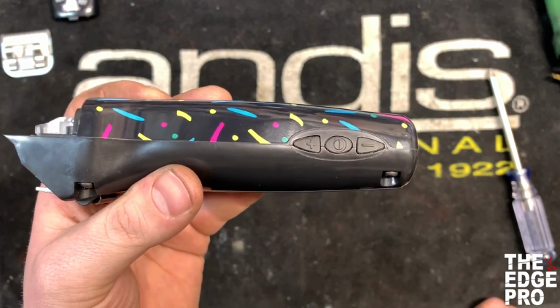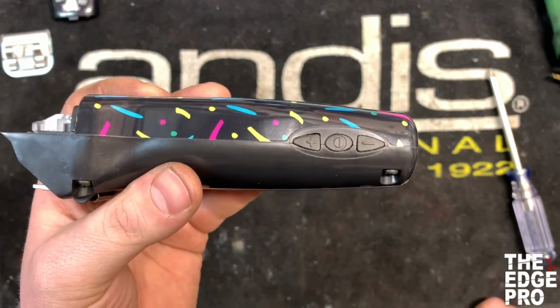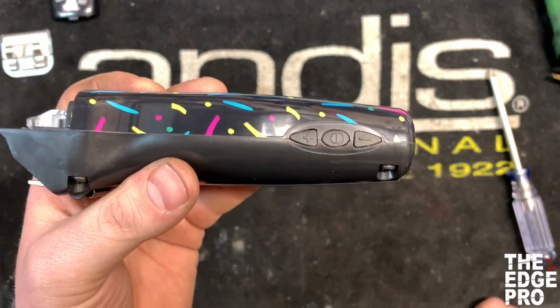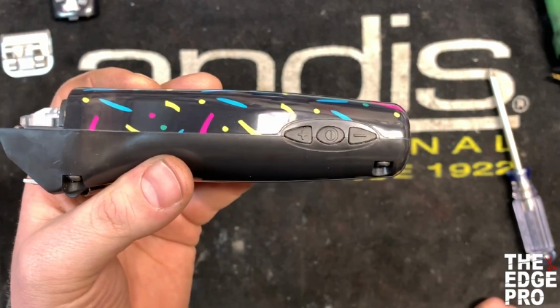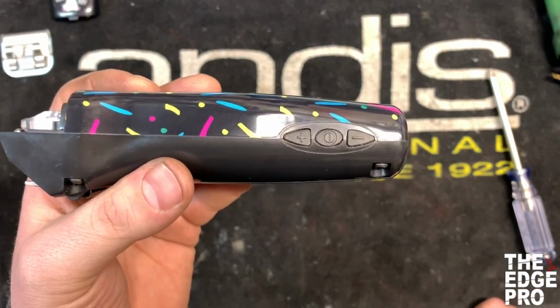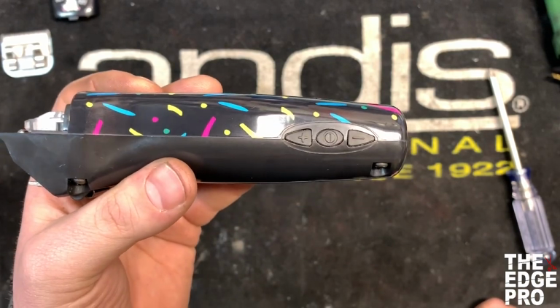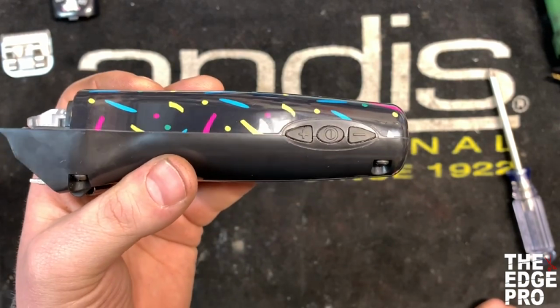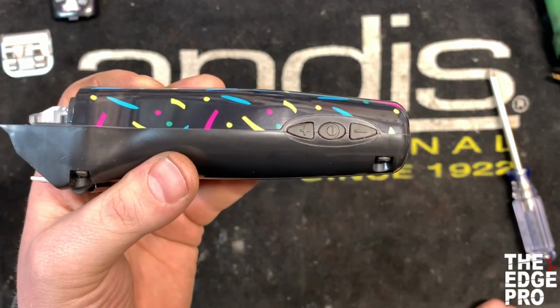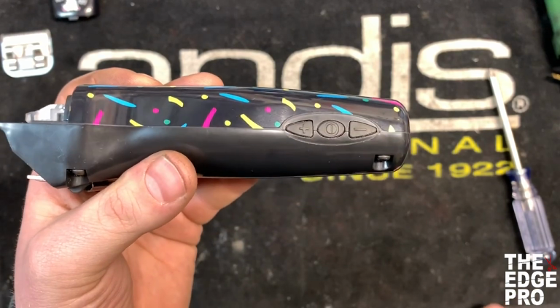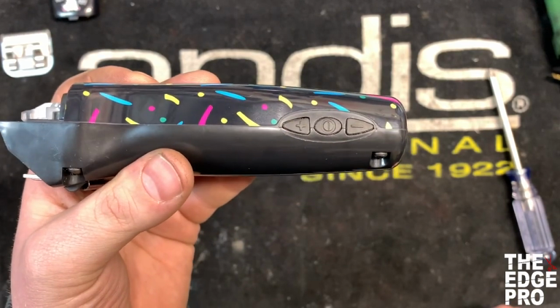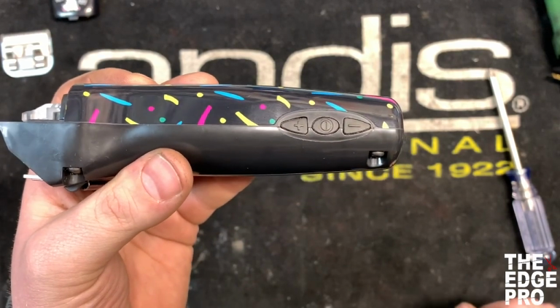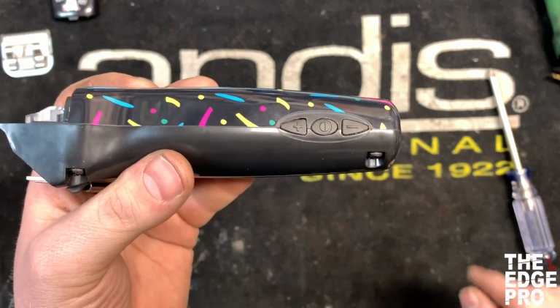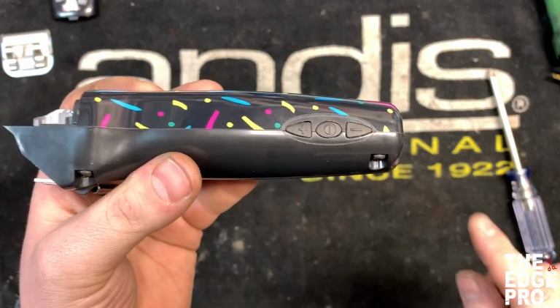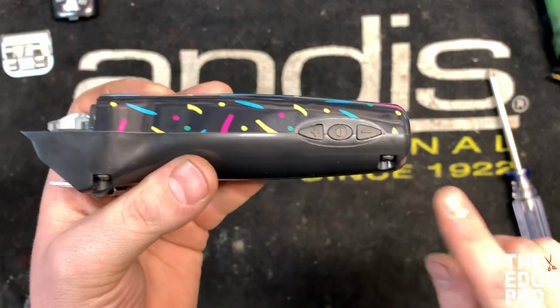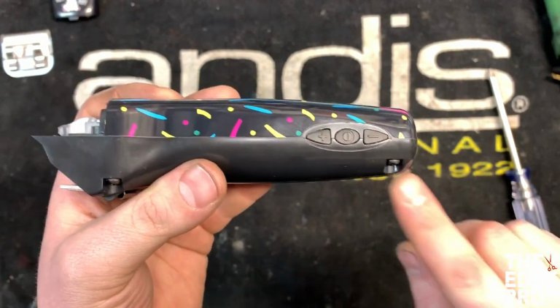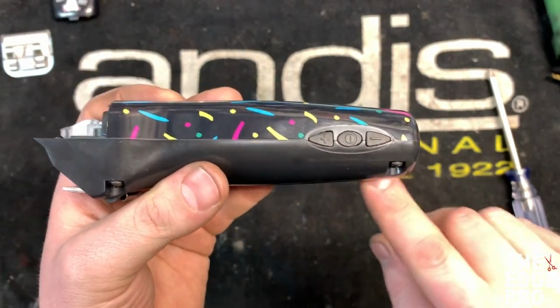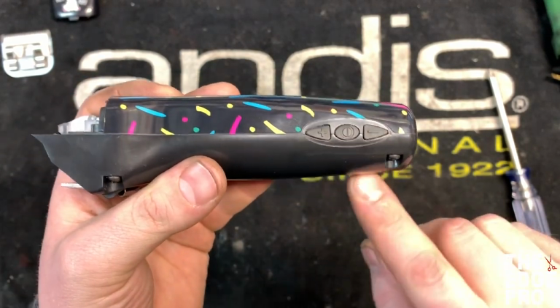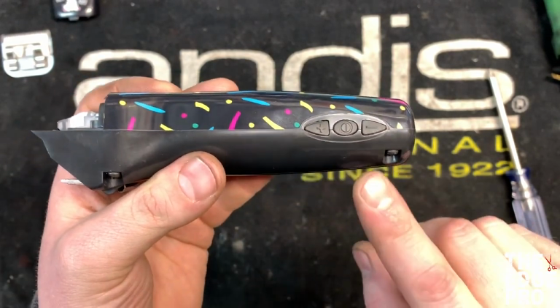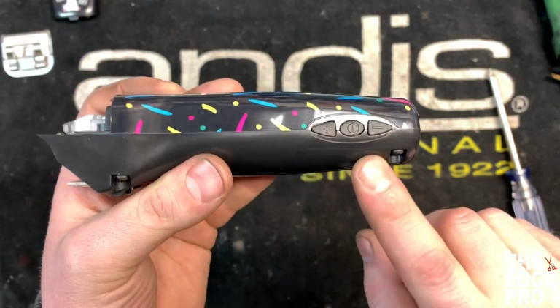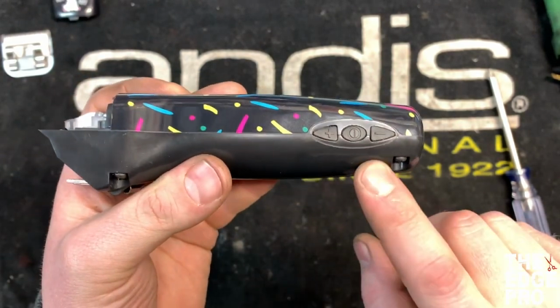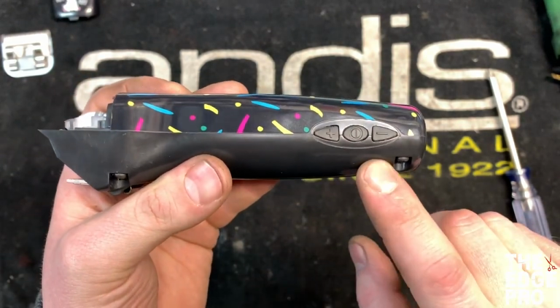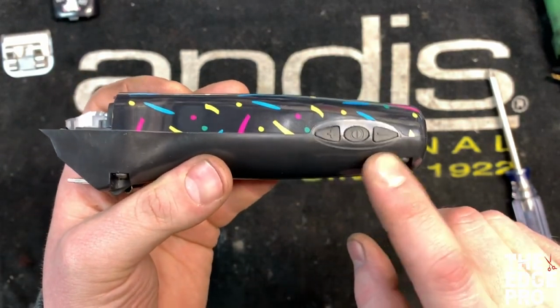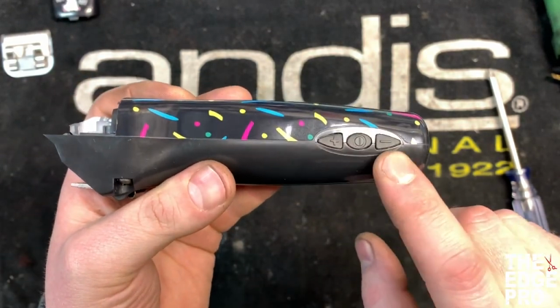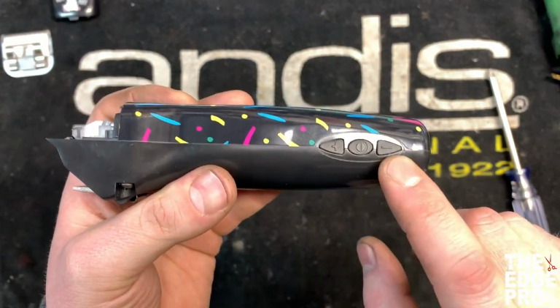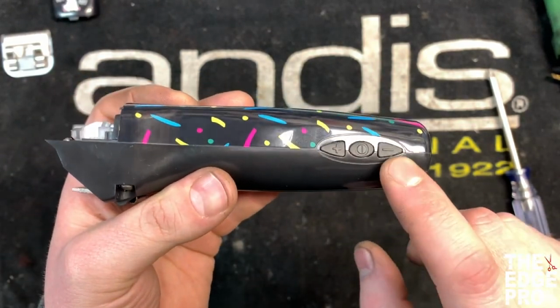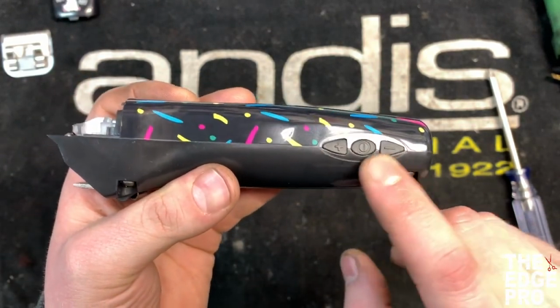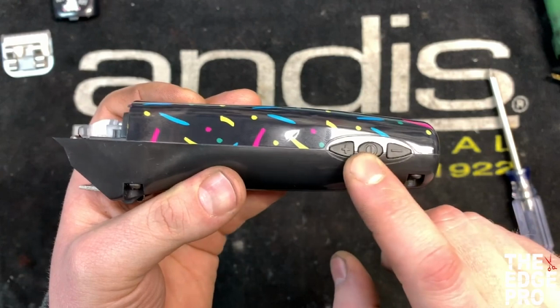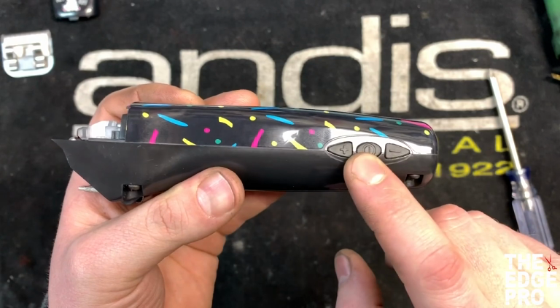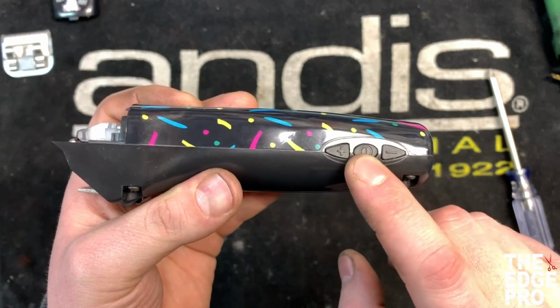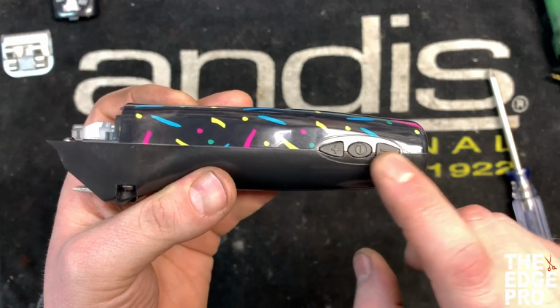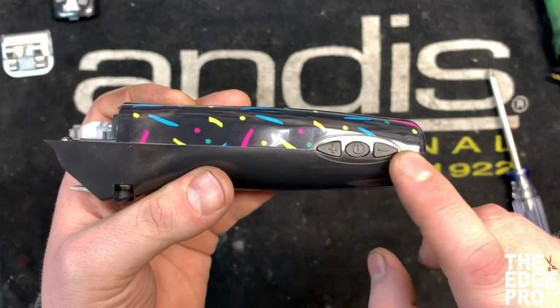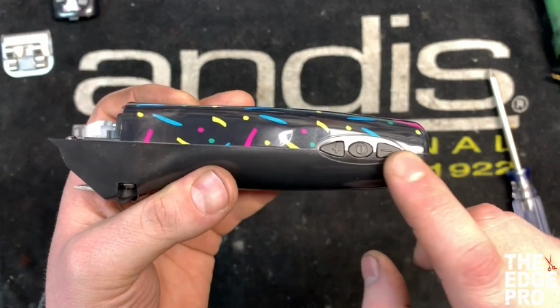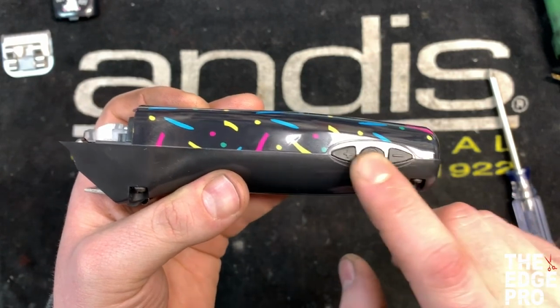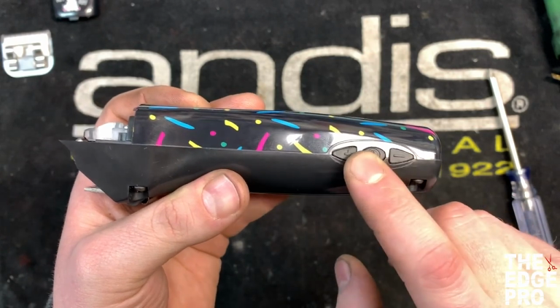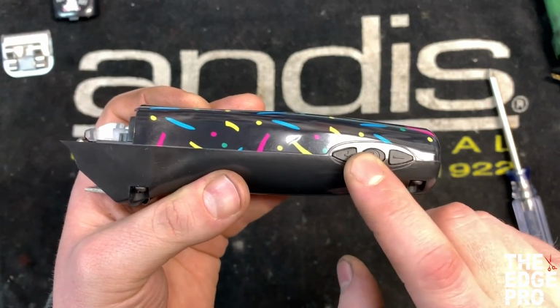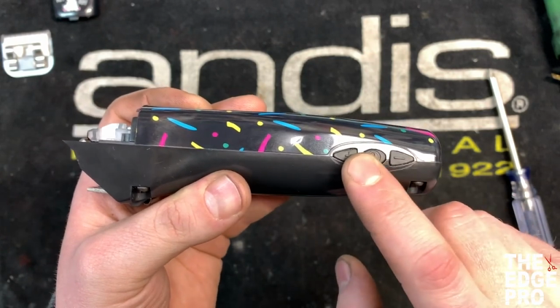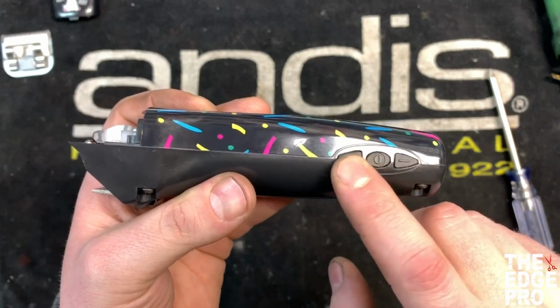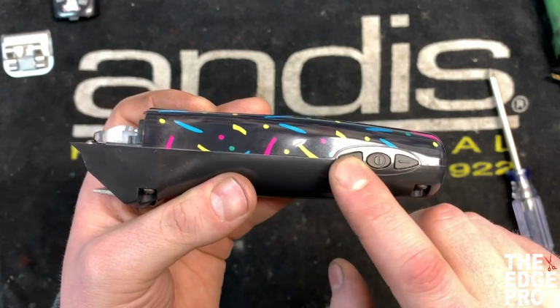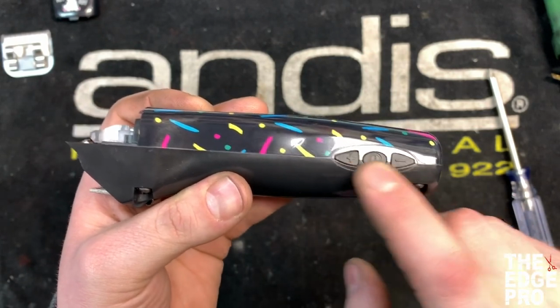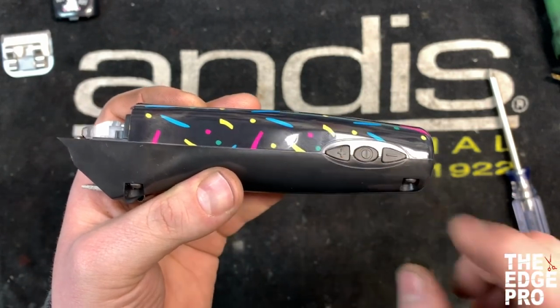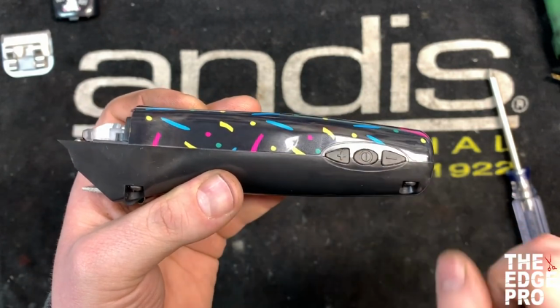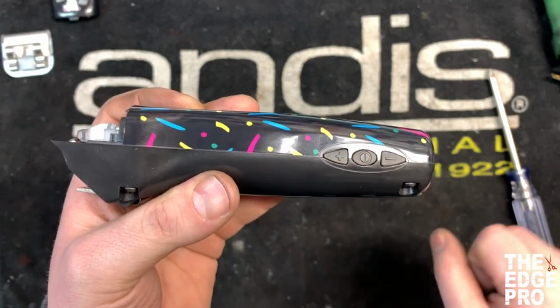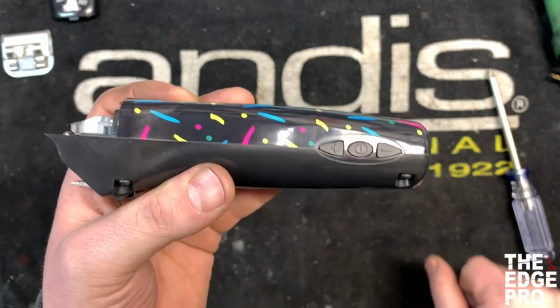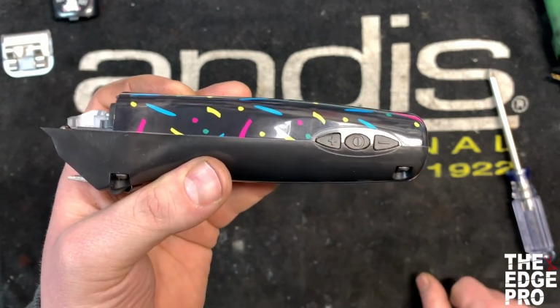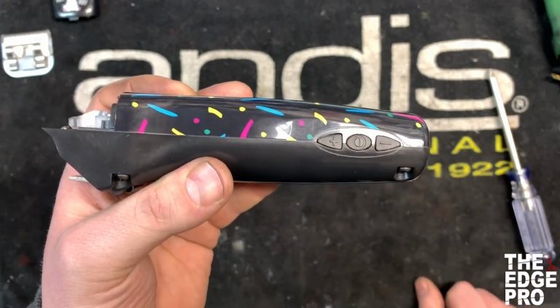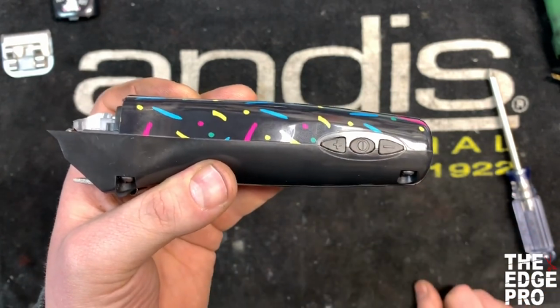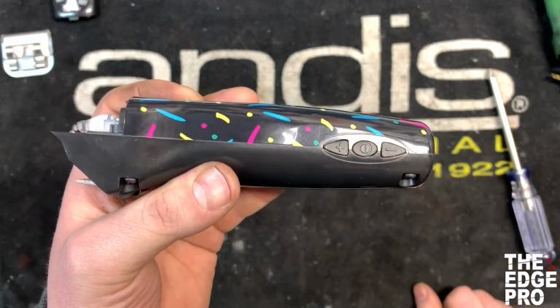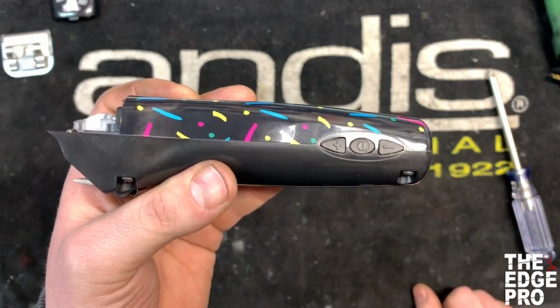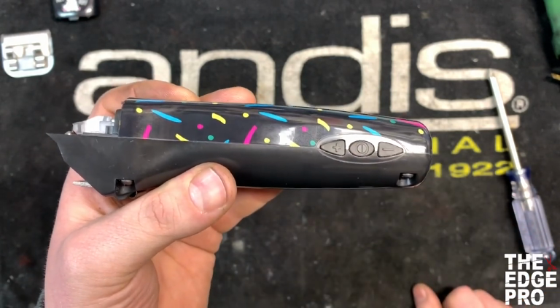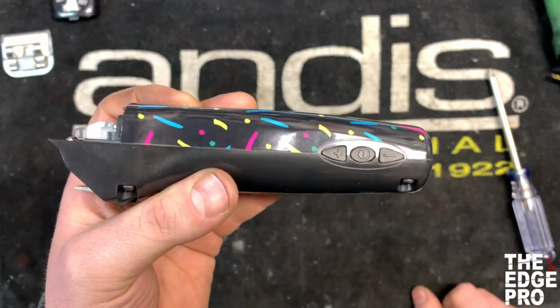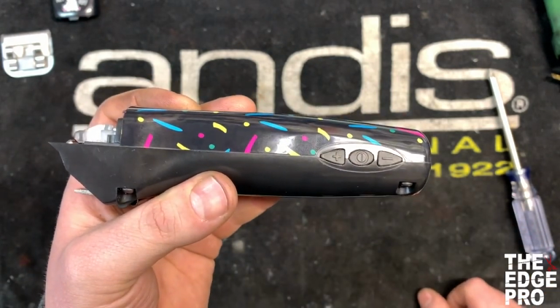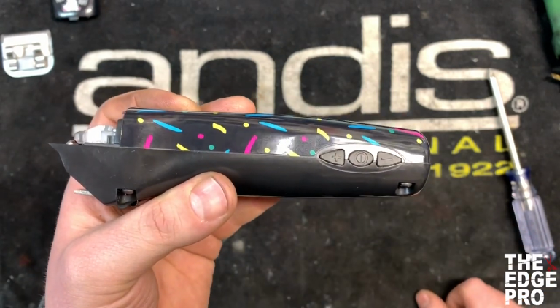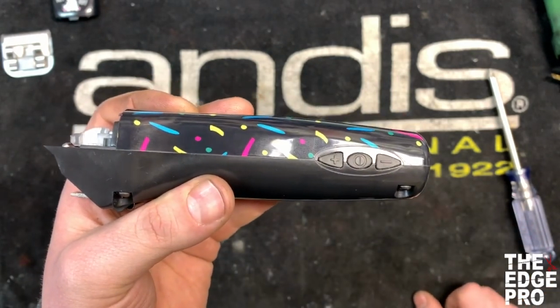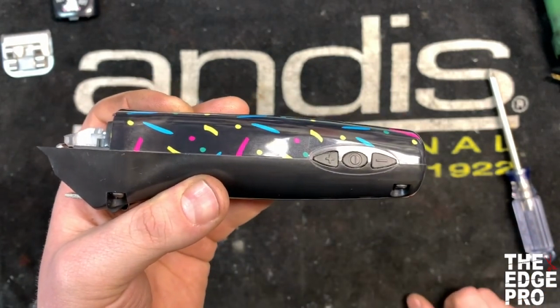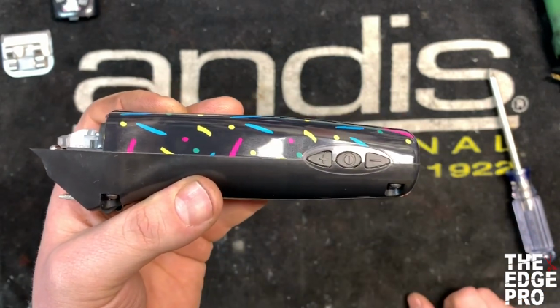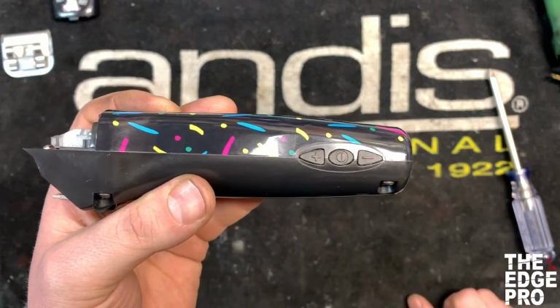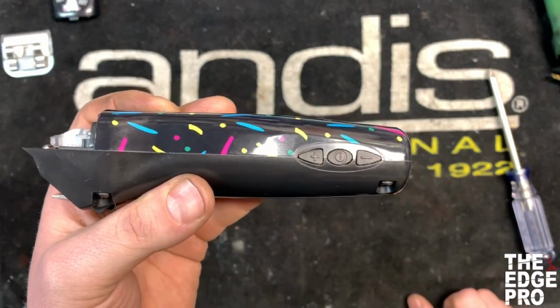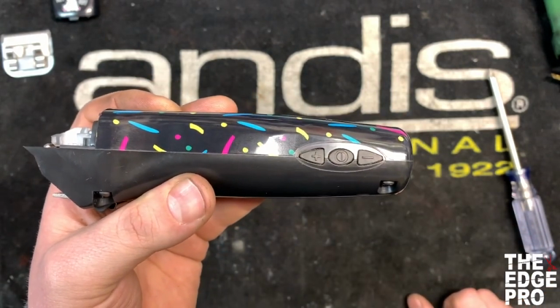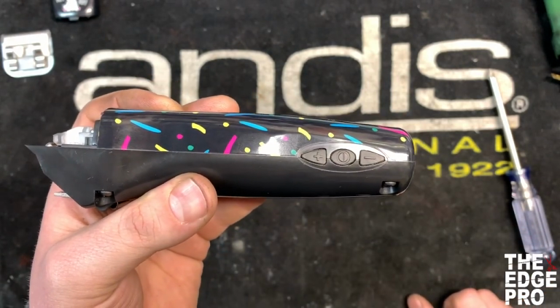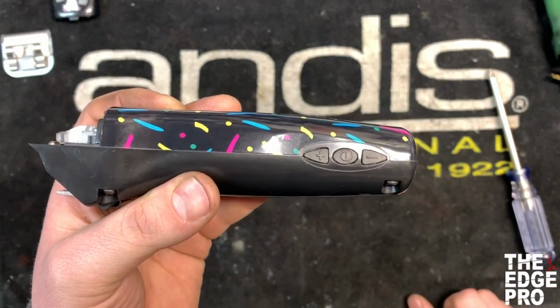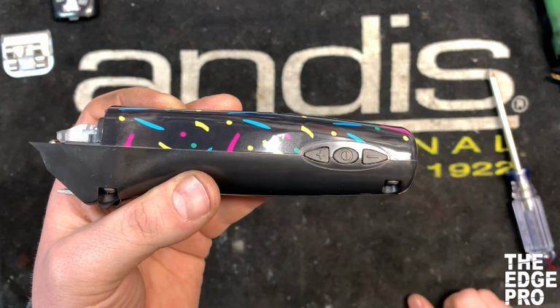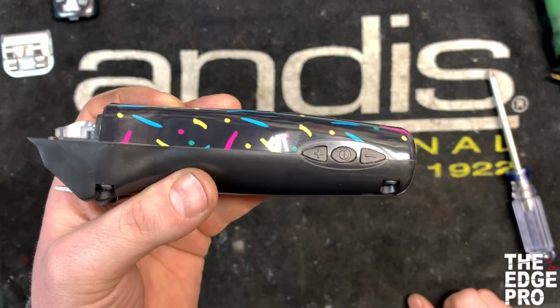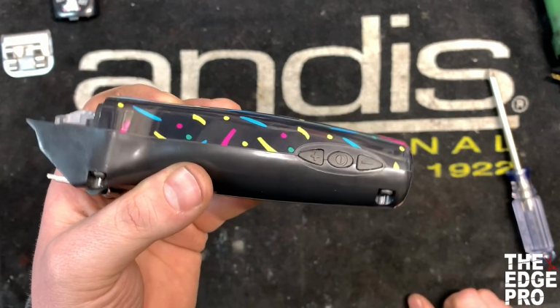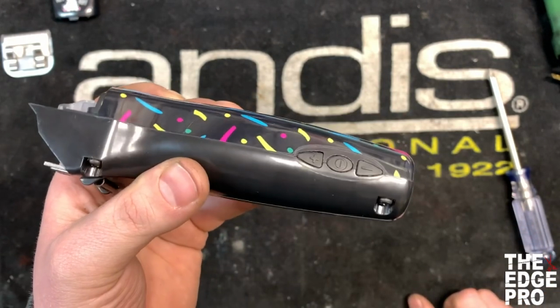So we're going to teach you how to walk through this repair of just replacing these buttons so we don't have to end up replacing a whole circuit board inside.